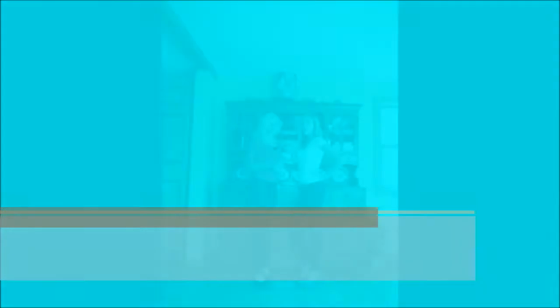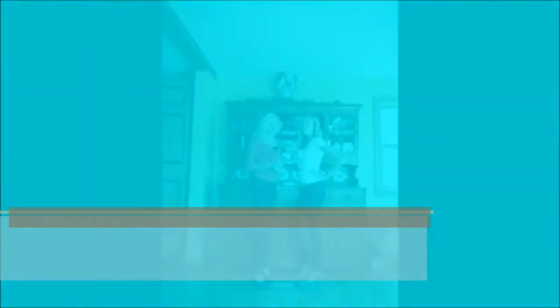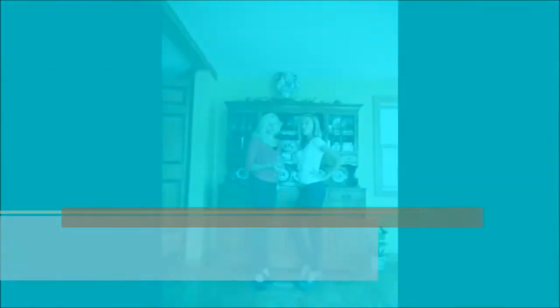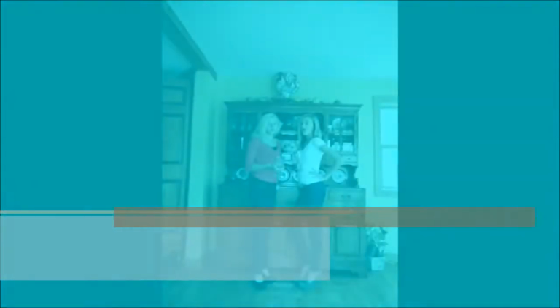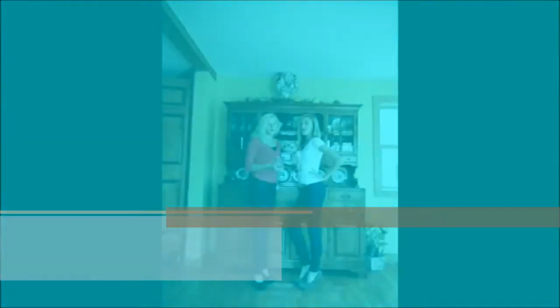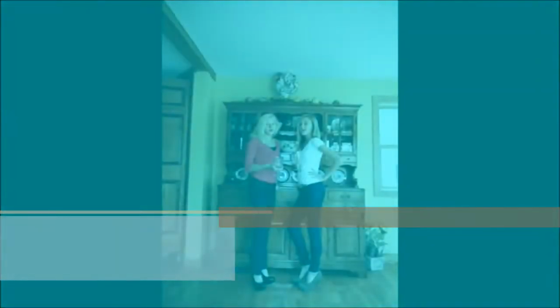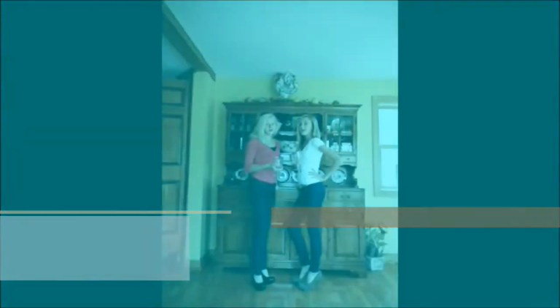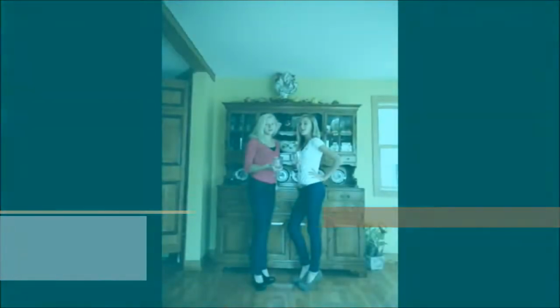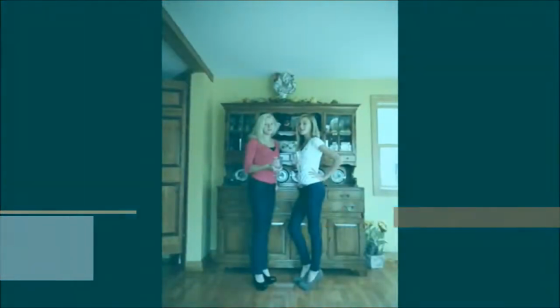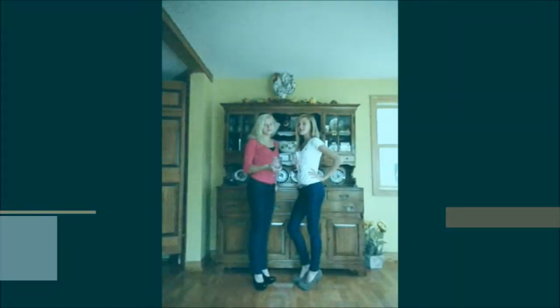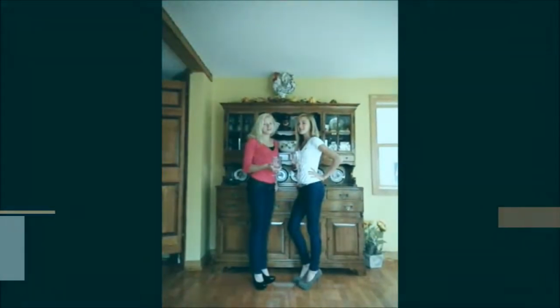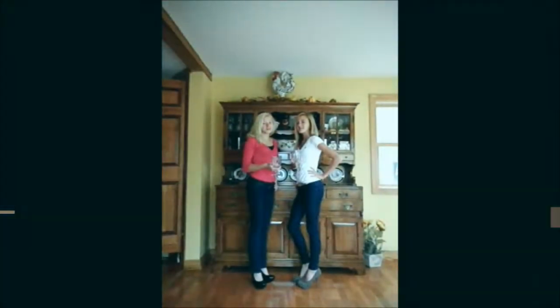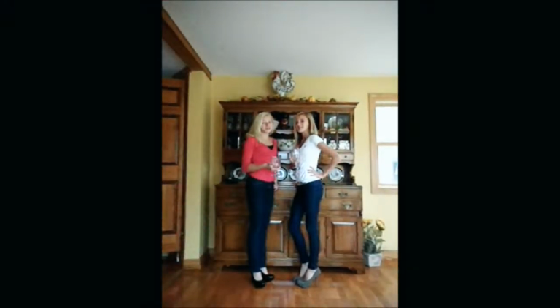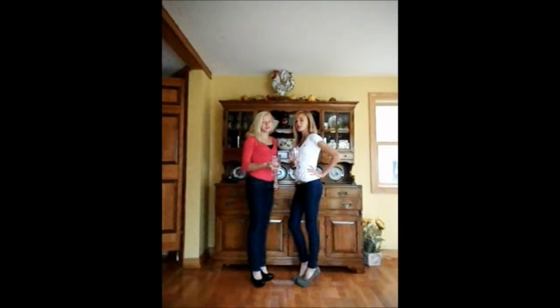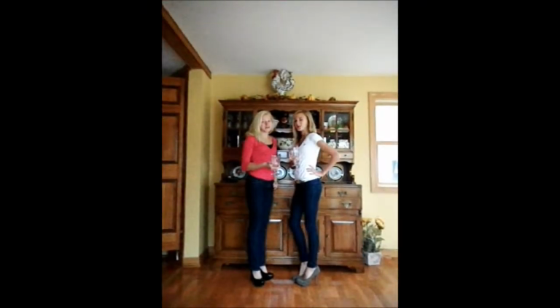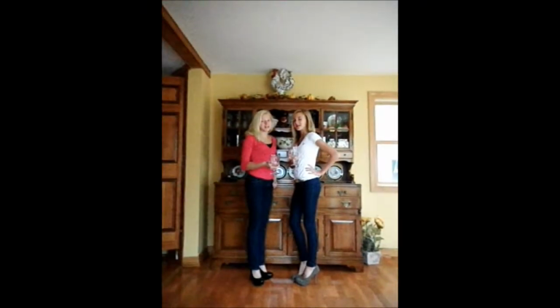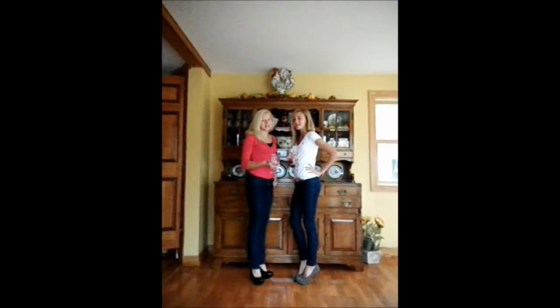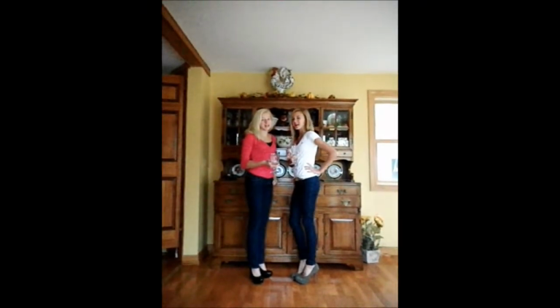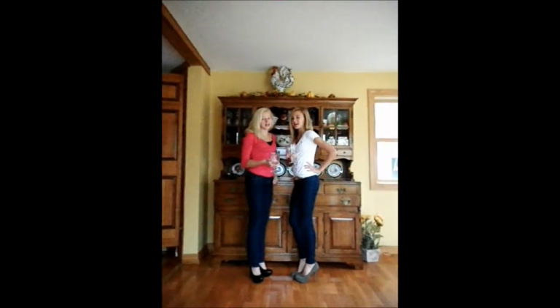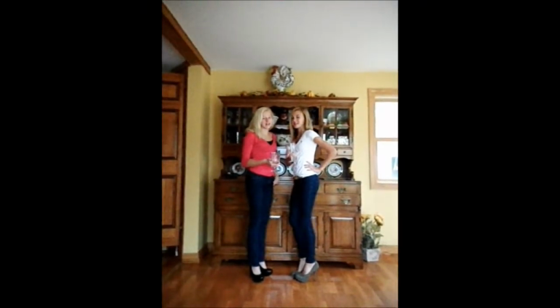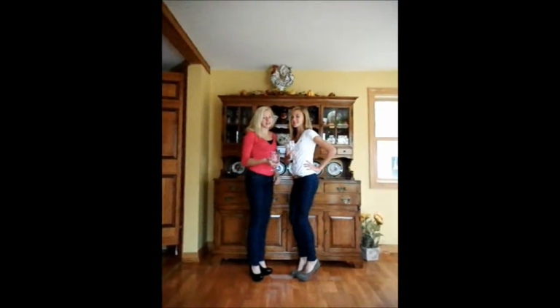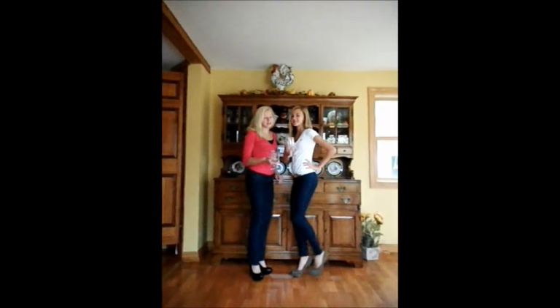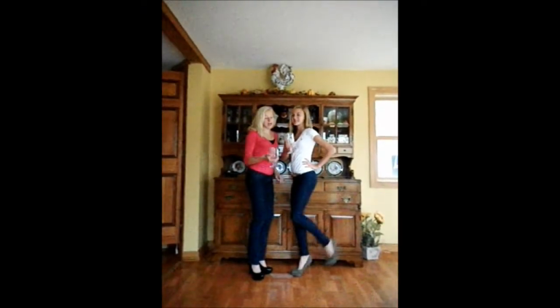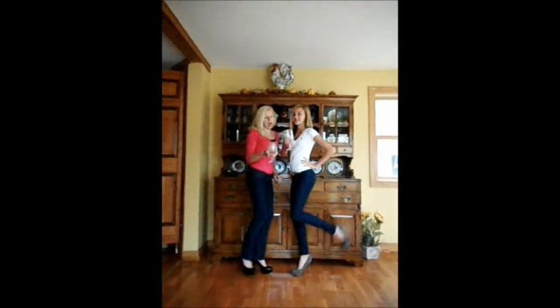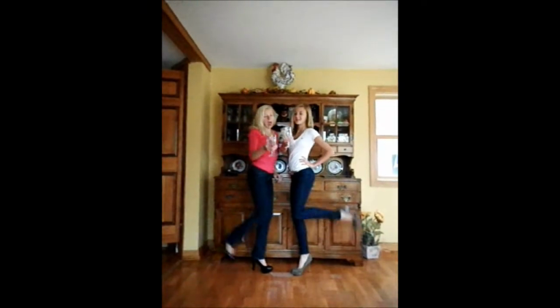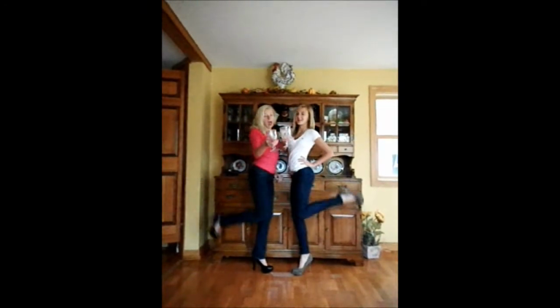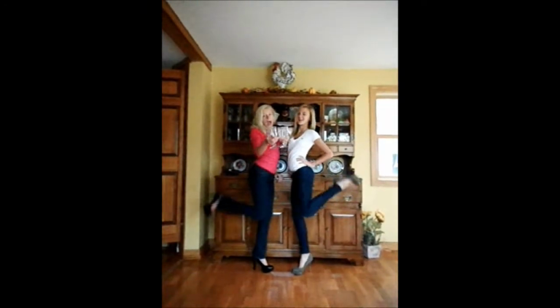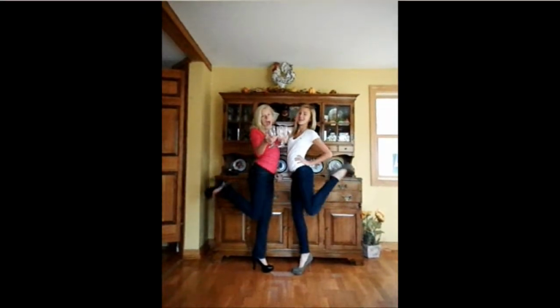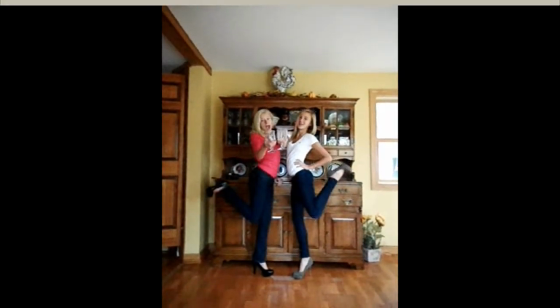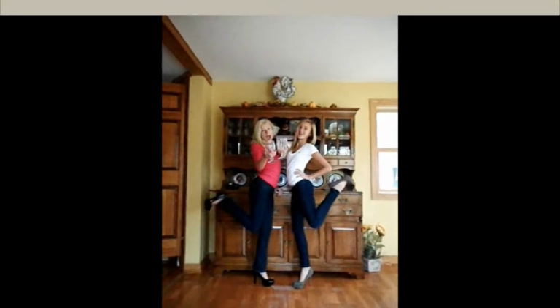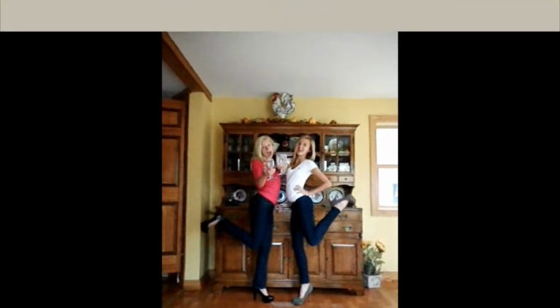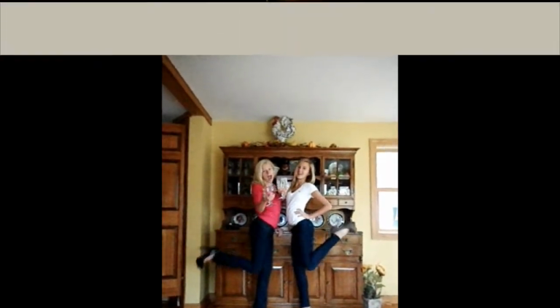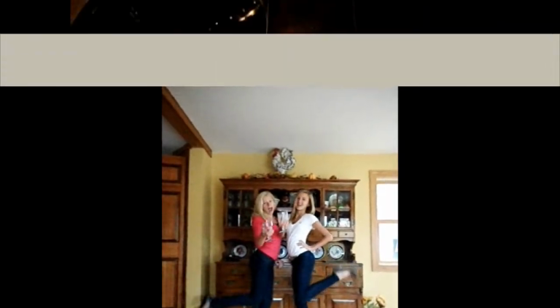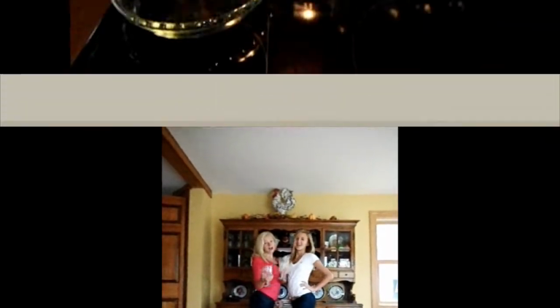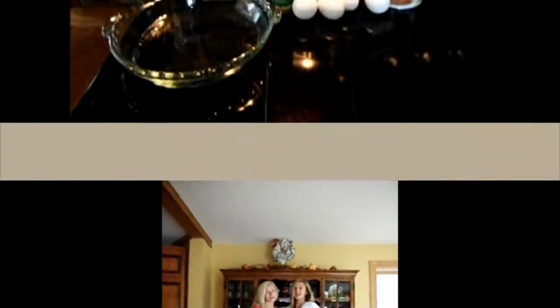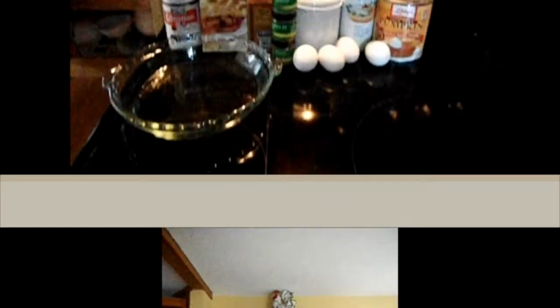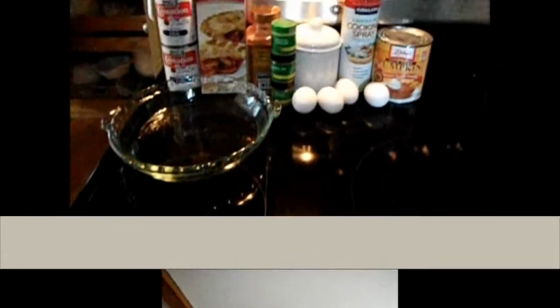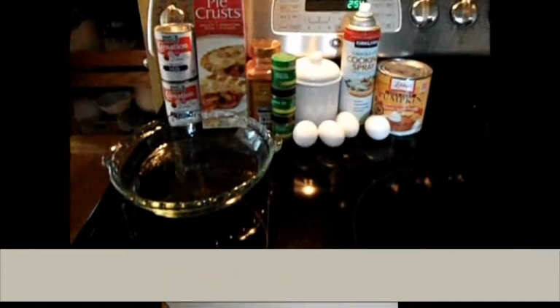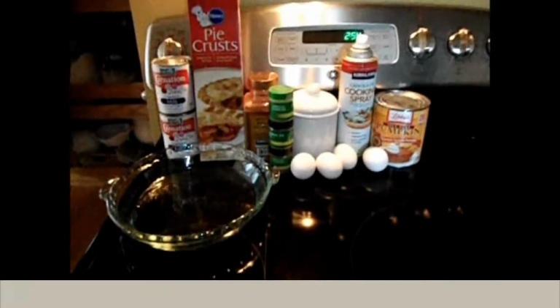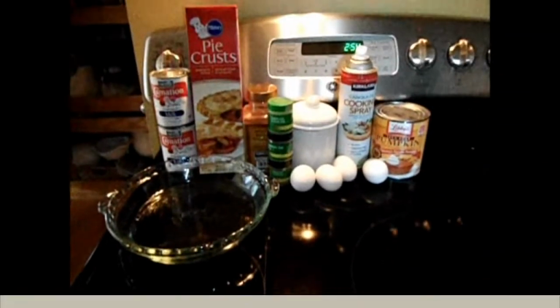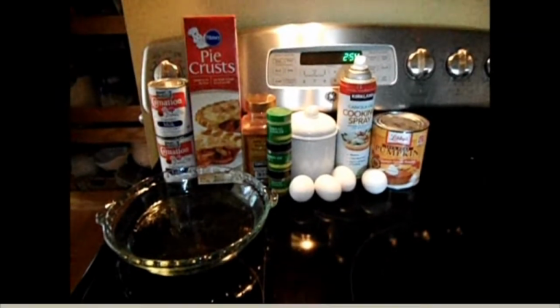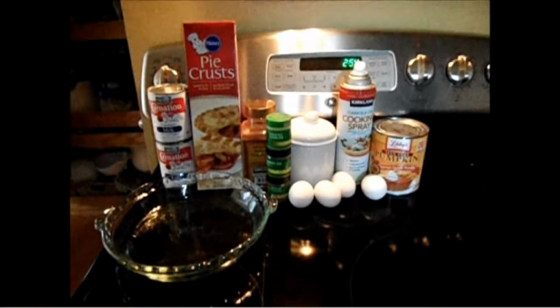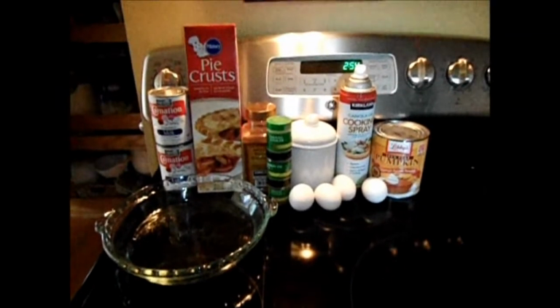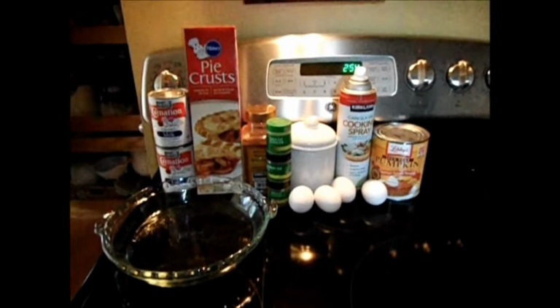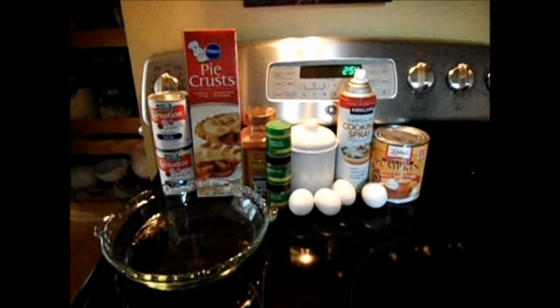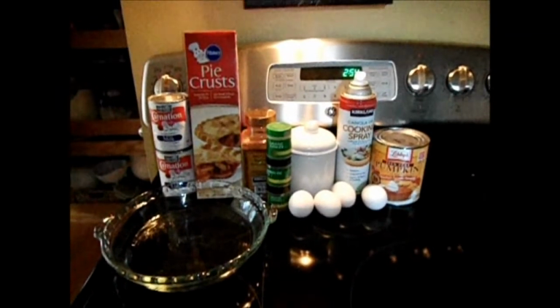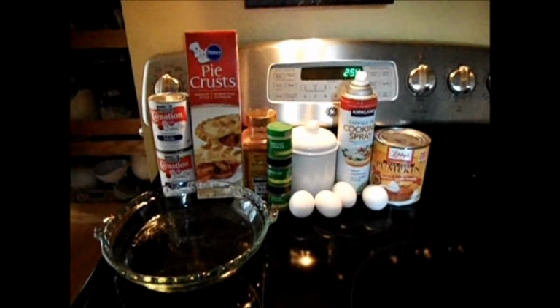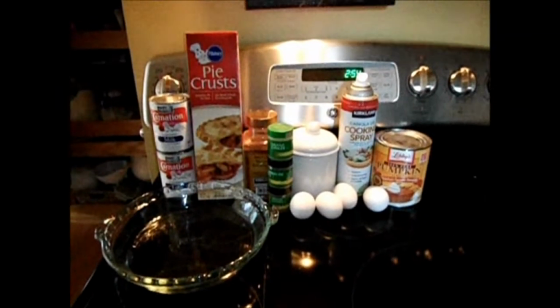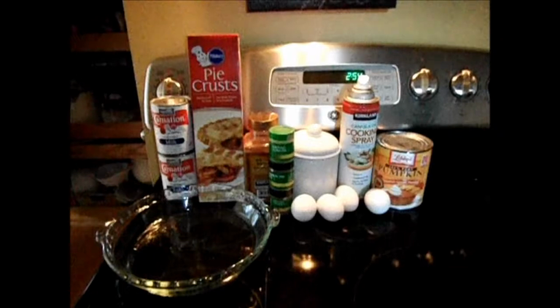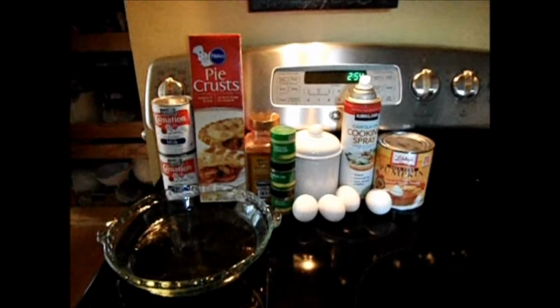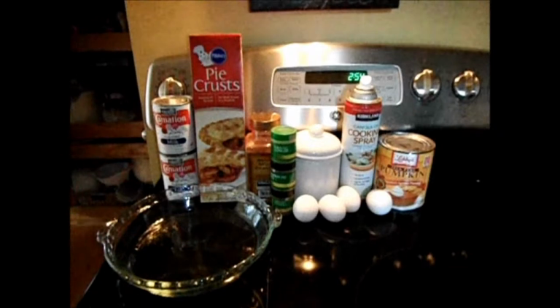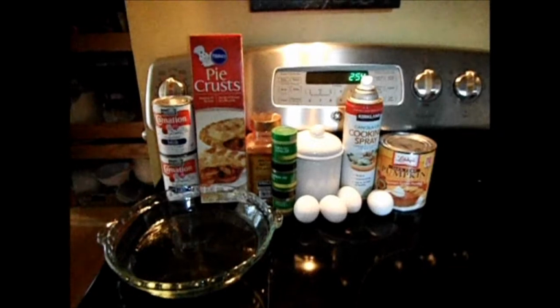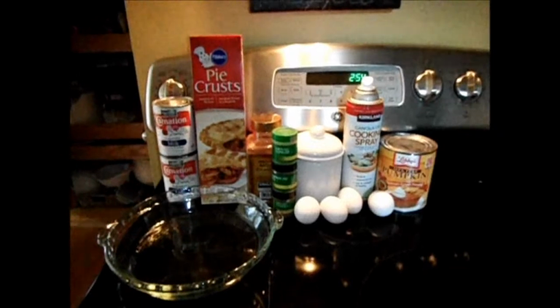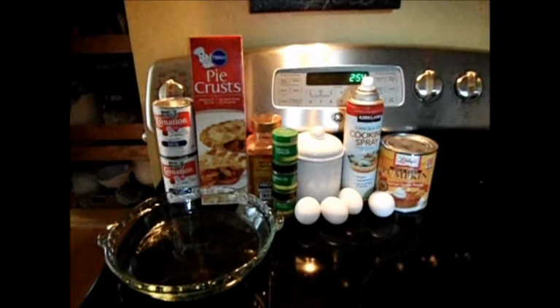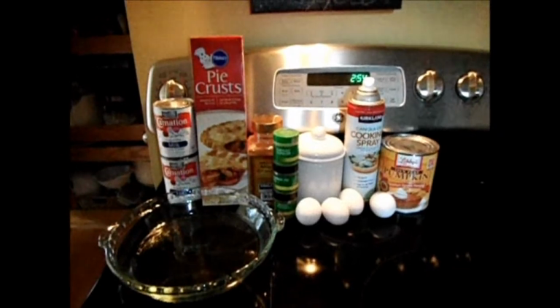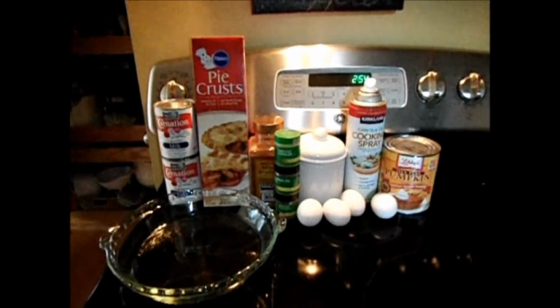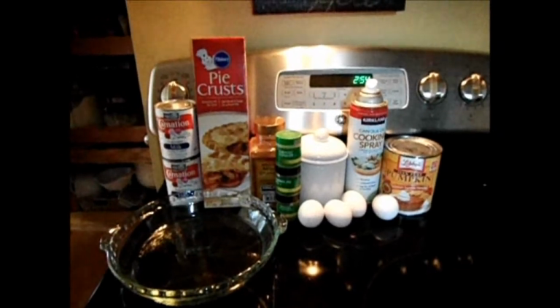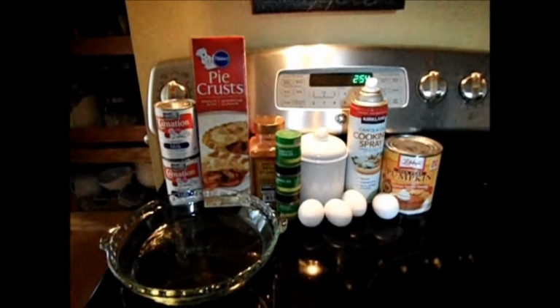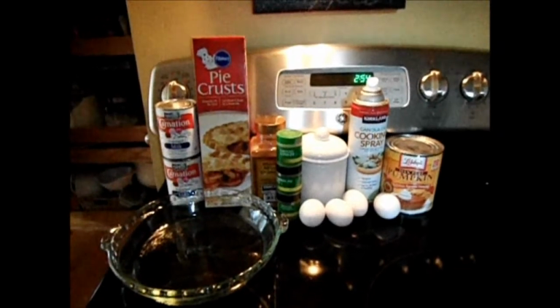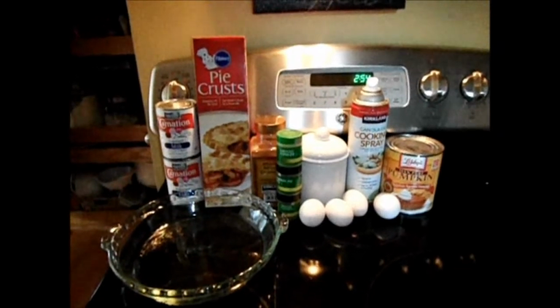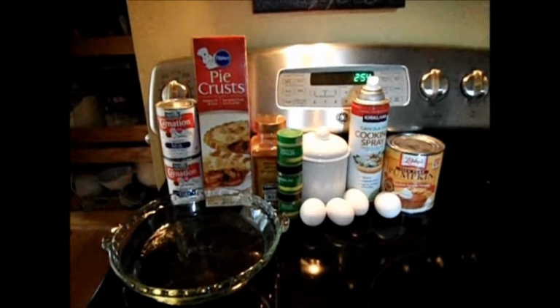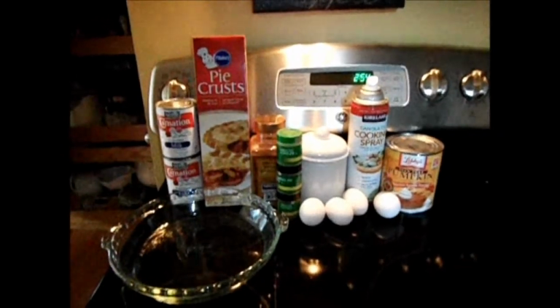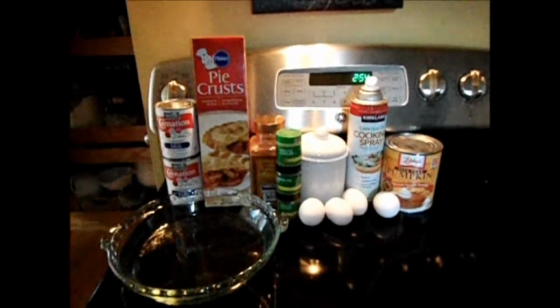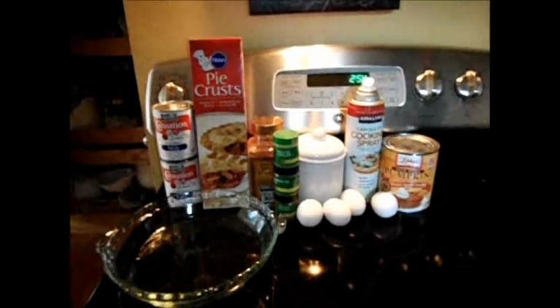Welcome to Sweet Tarts. This is the busy man's way to make two pumpkin pies.